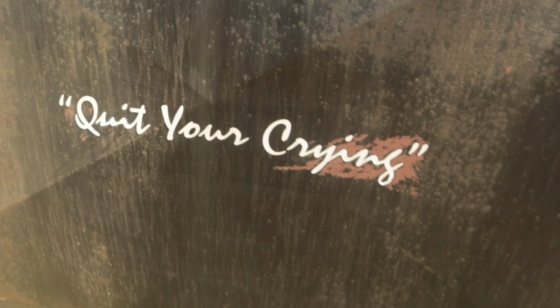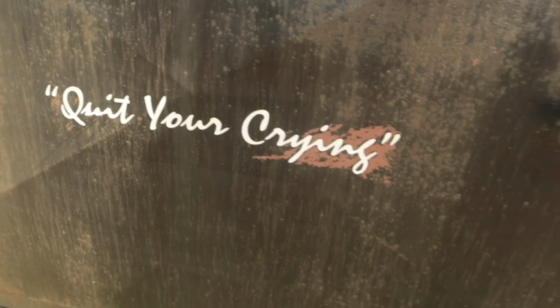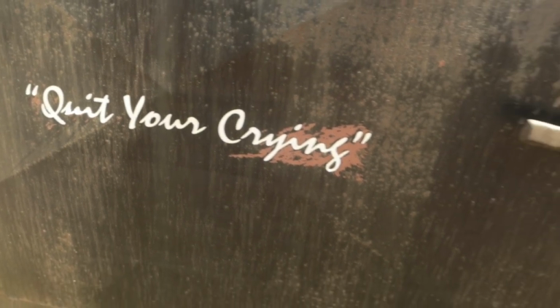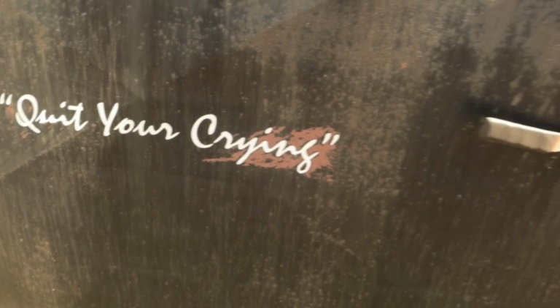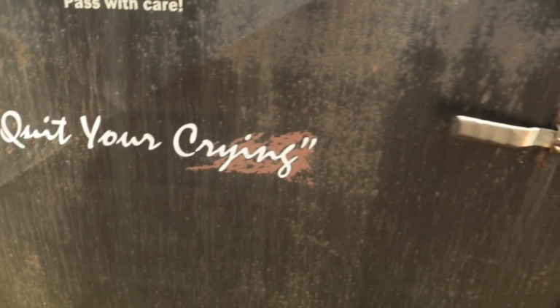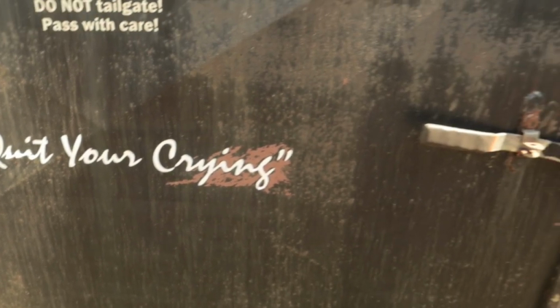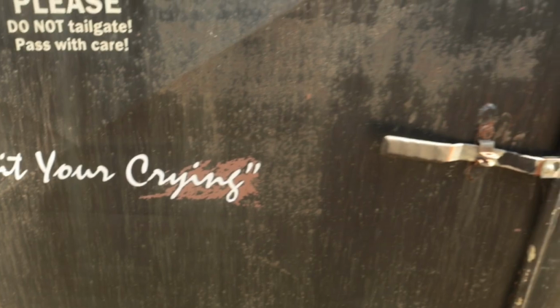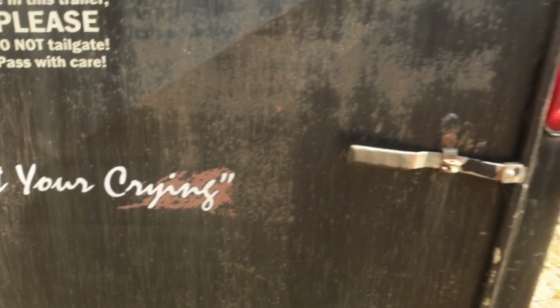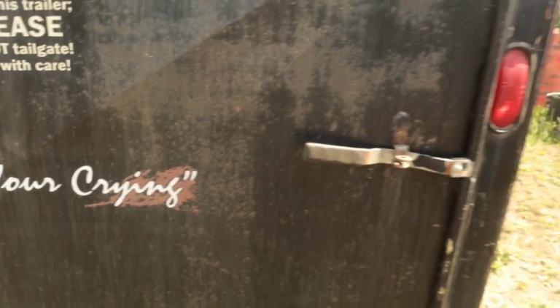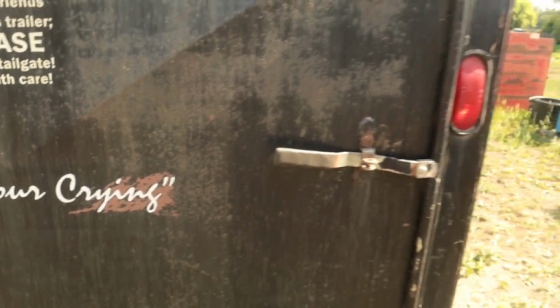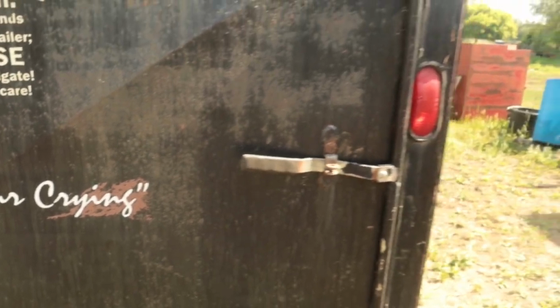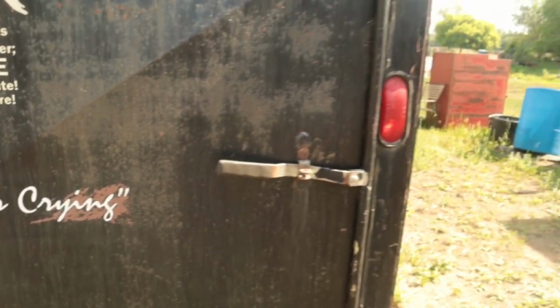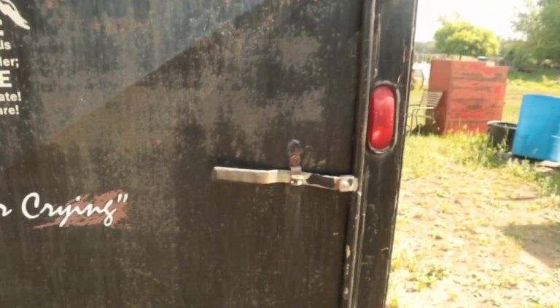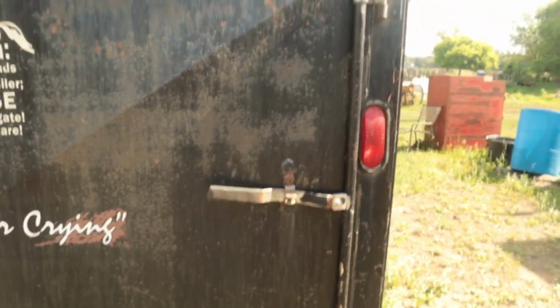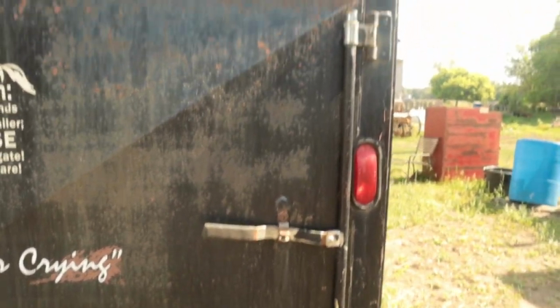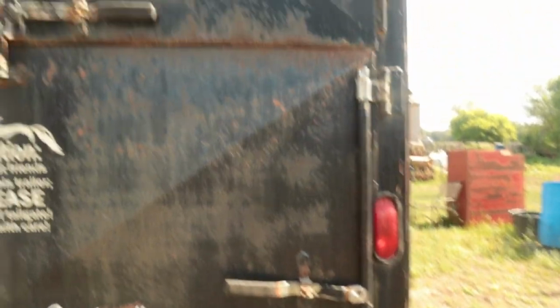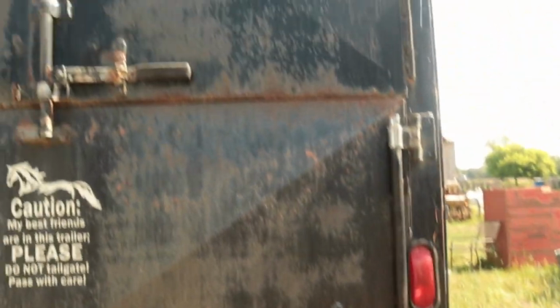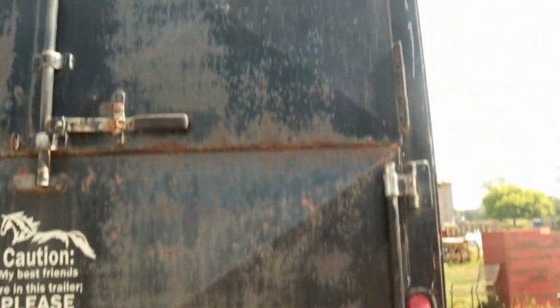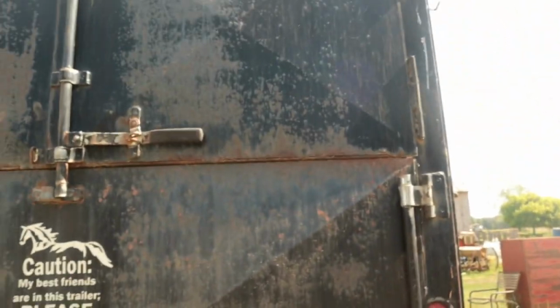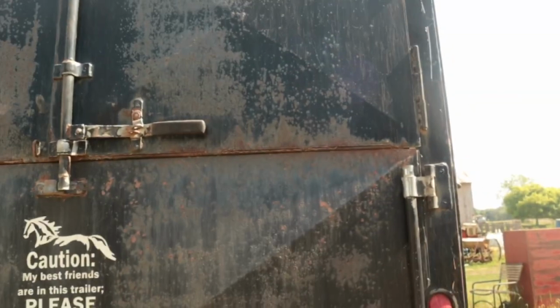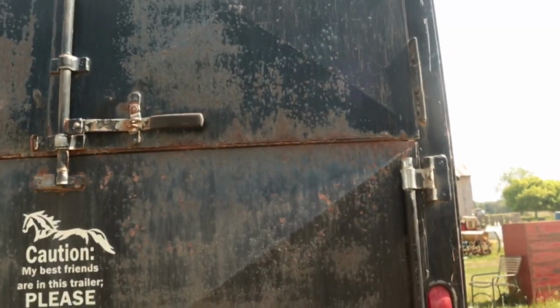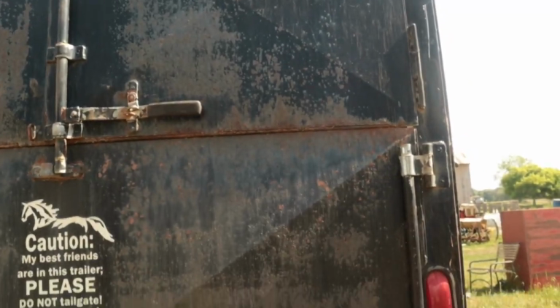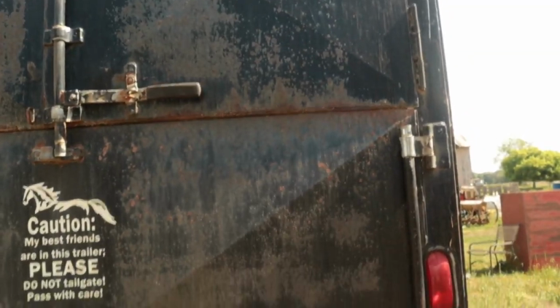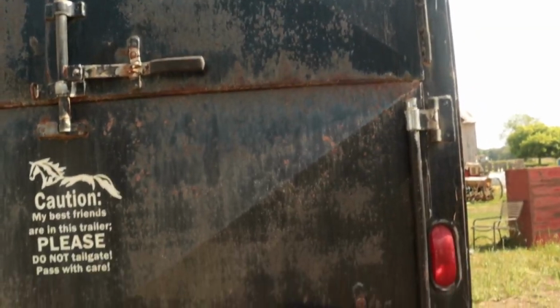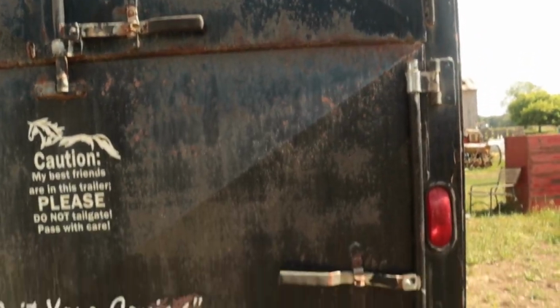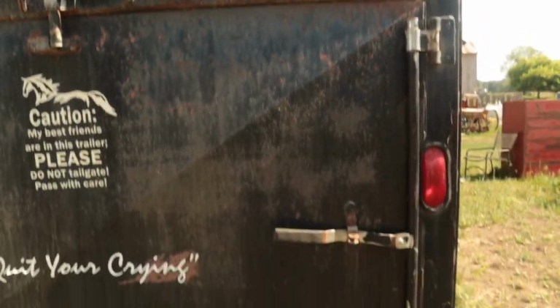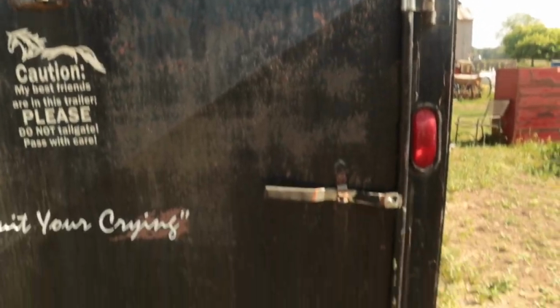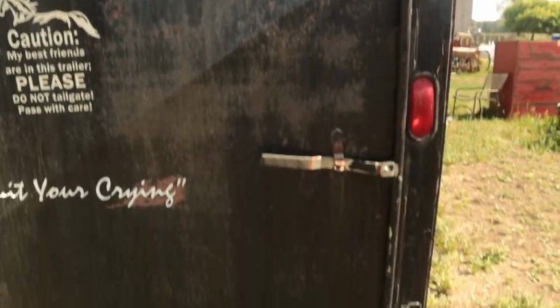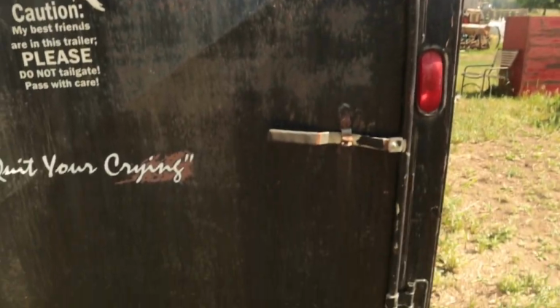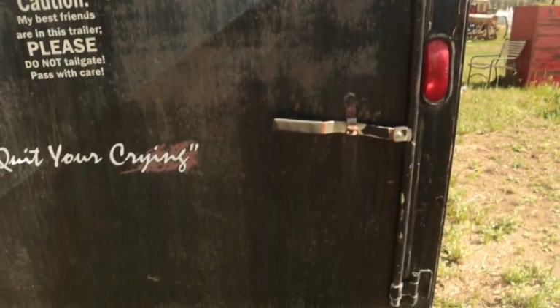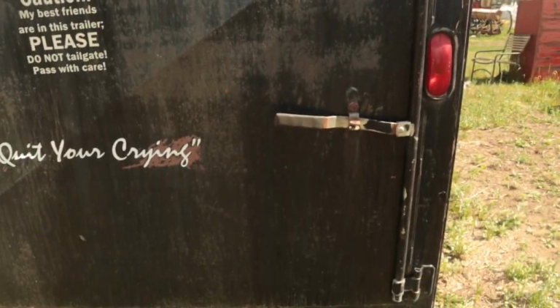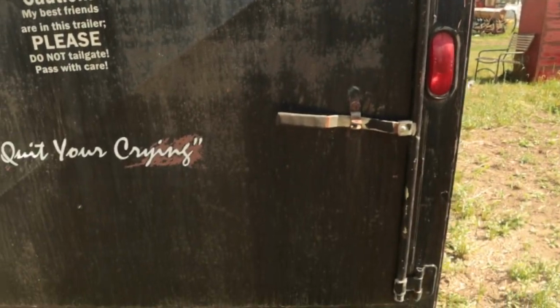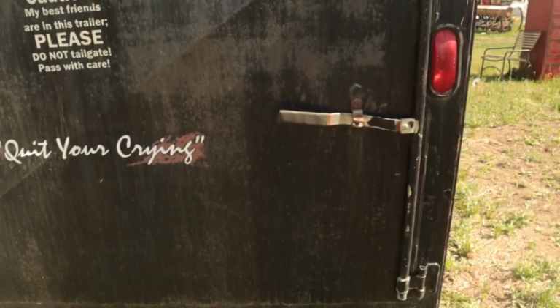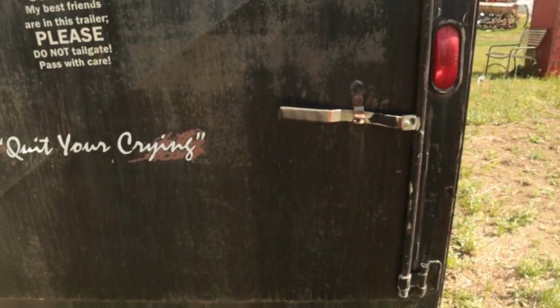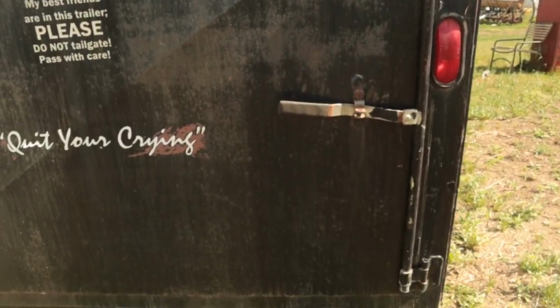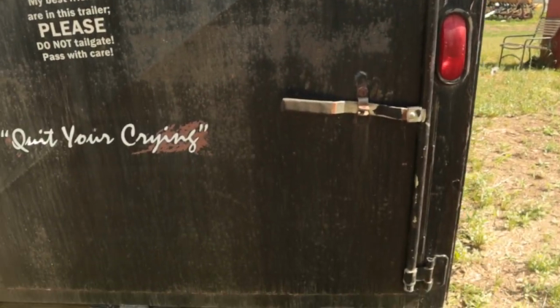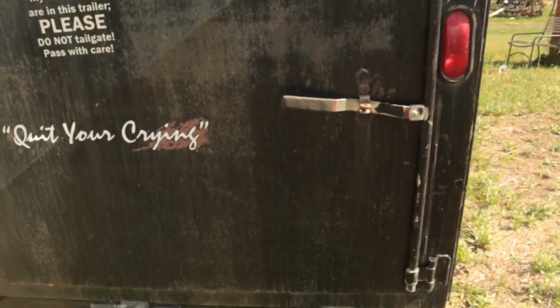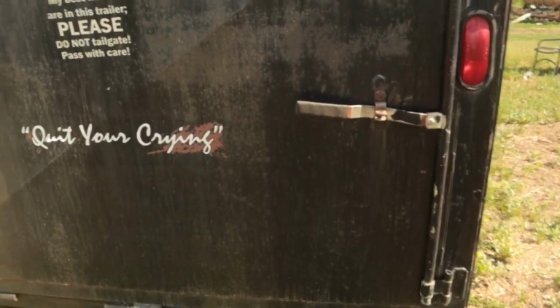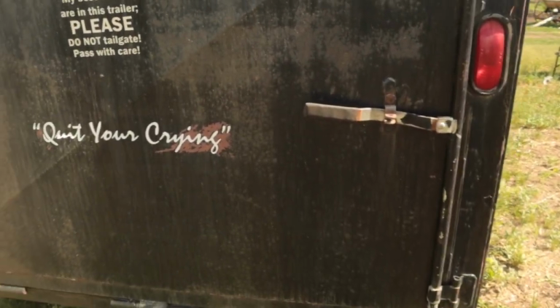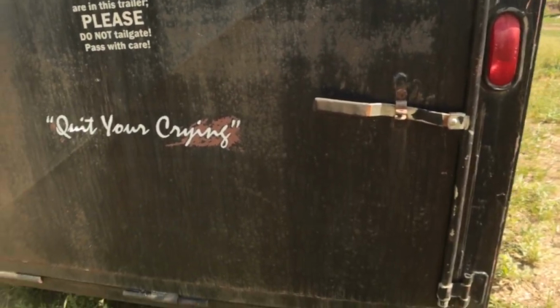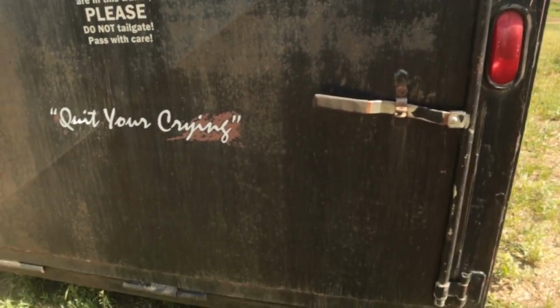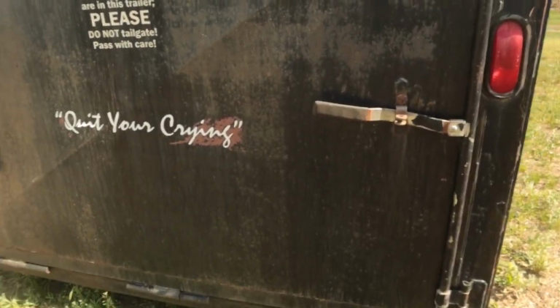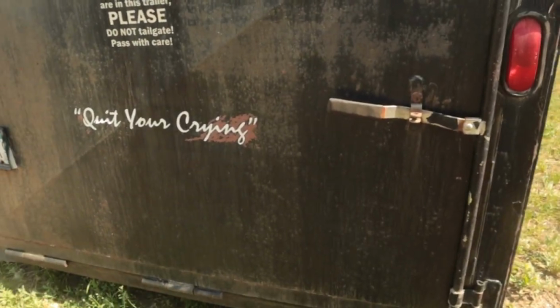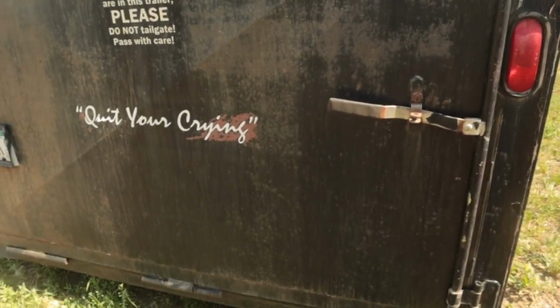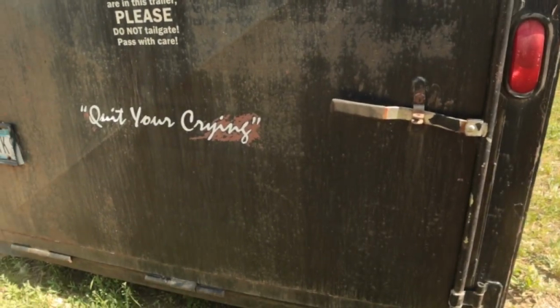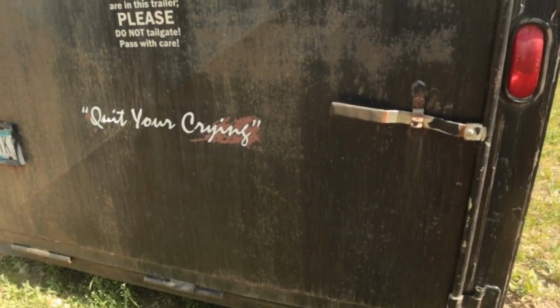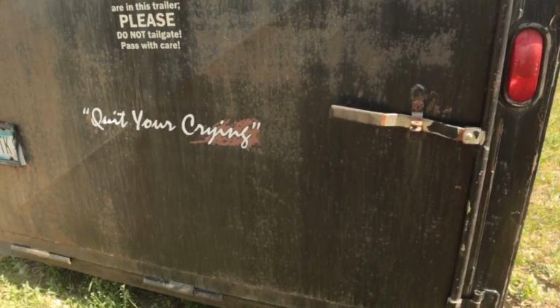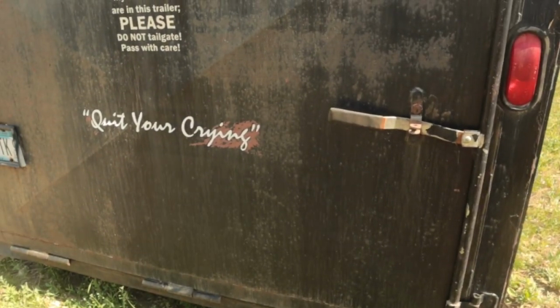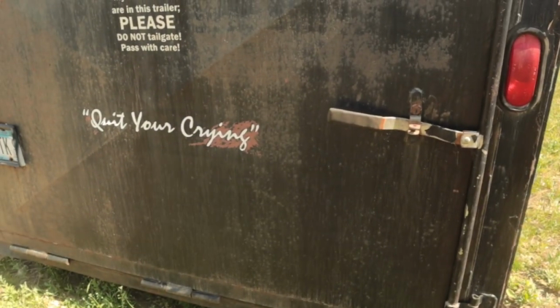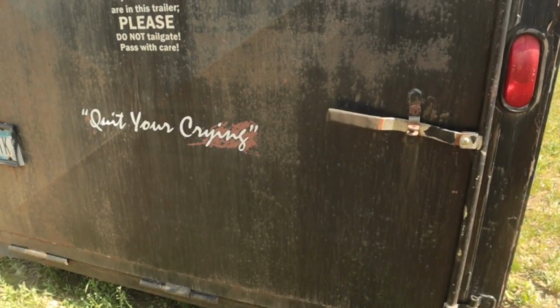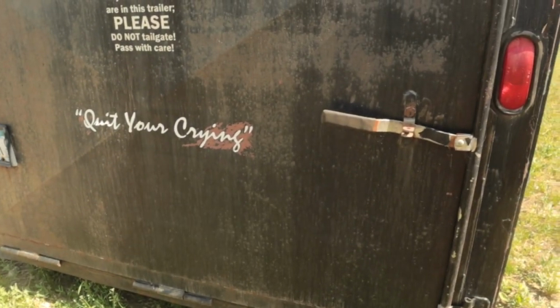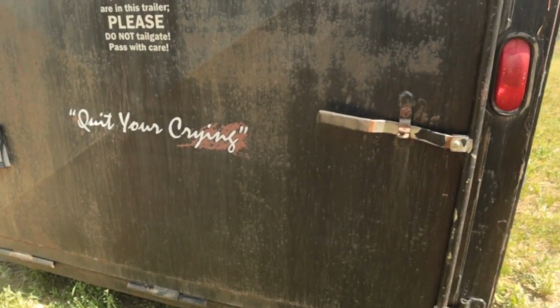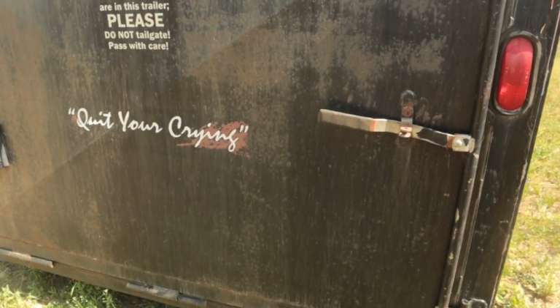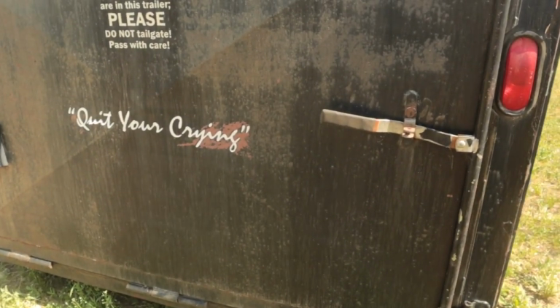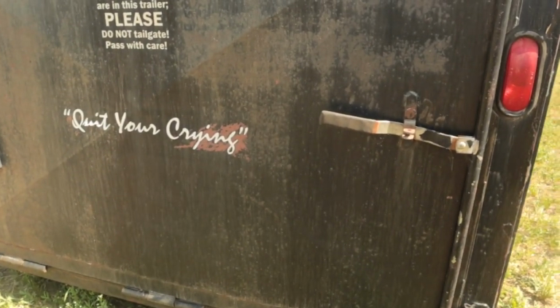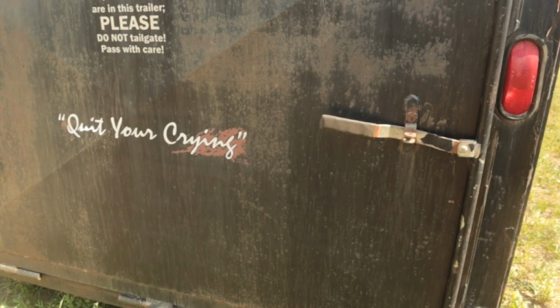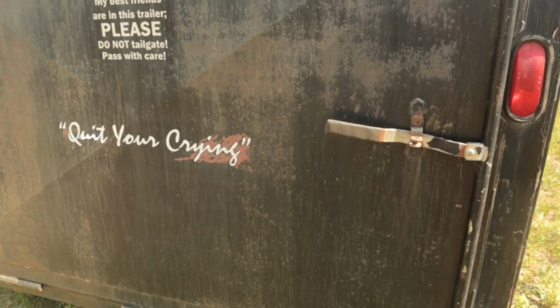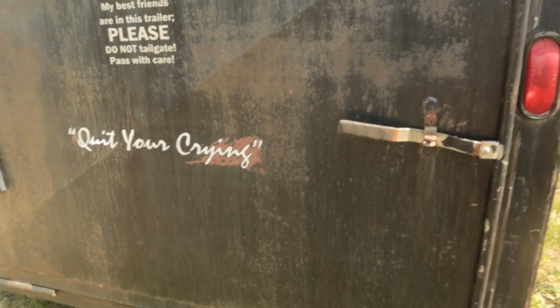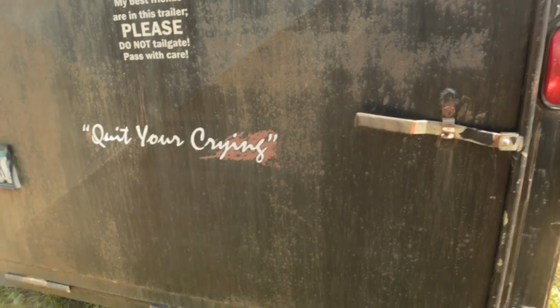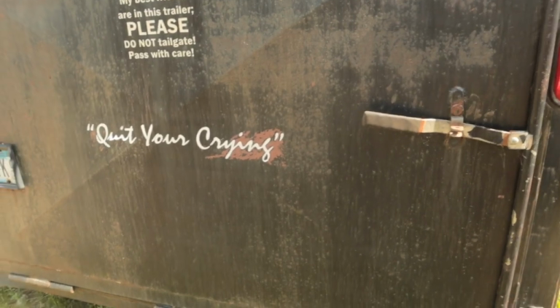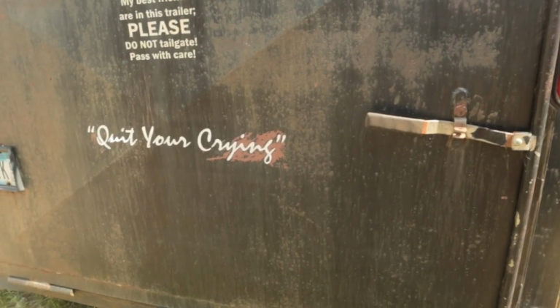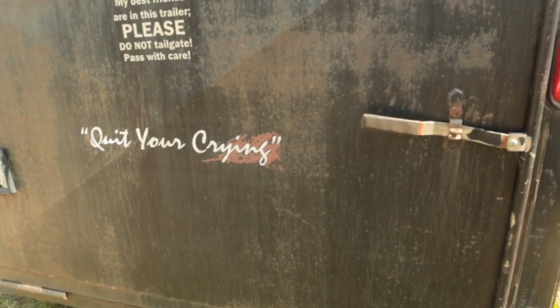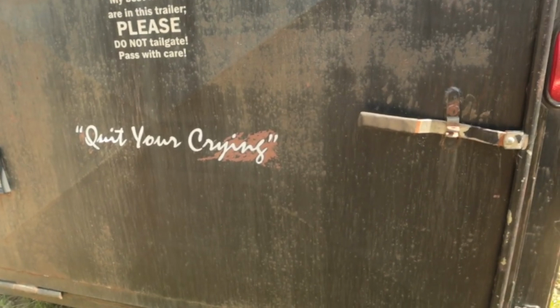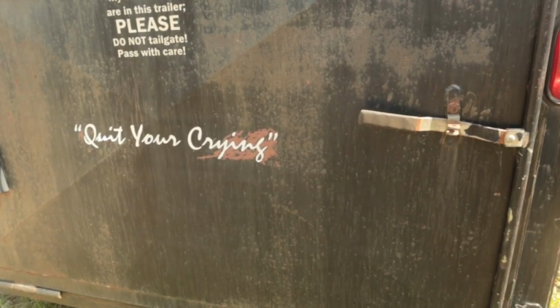This is on the back of the trailer, and I'm actually obsessed with it. I love that.